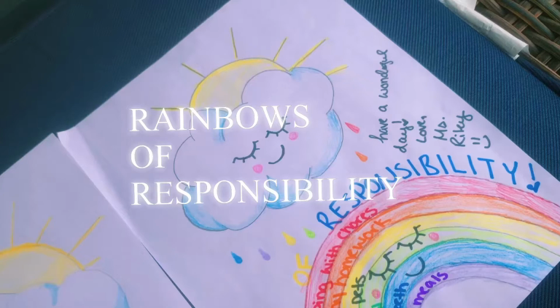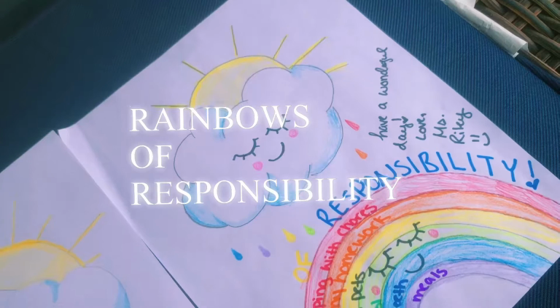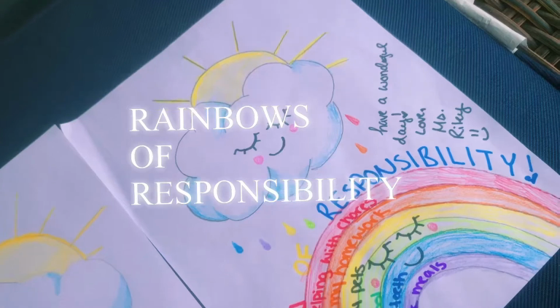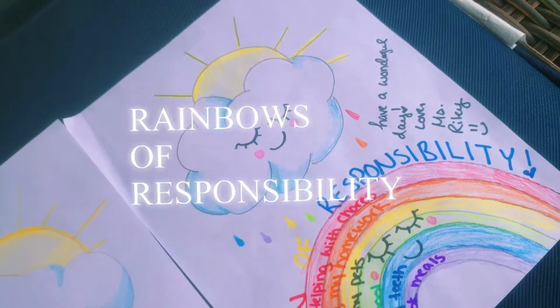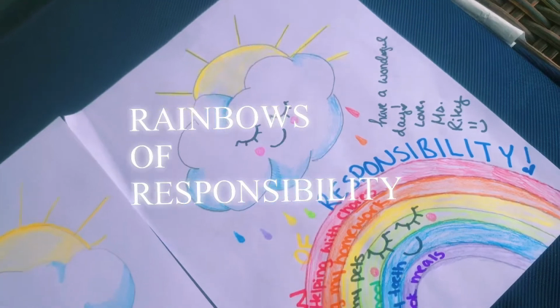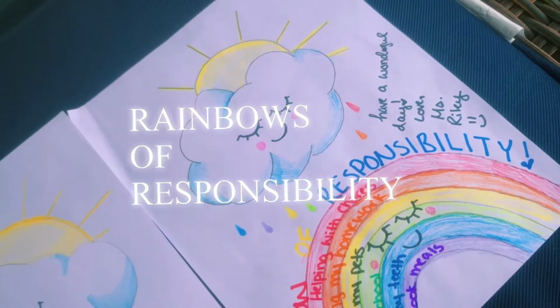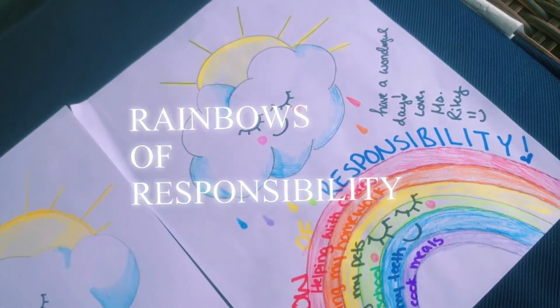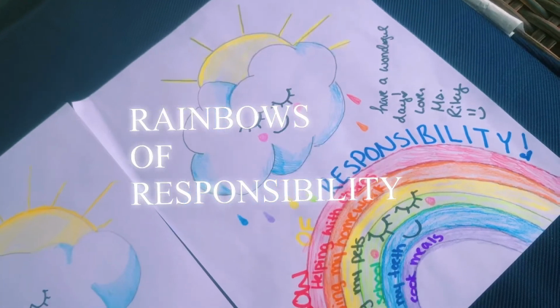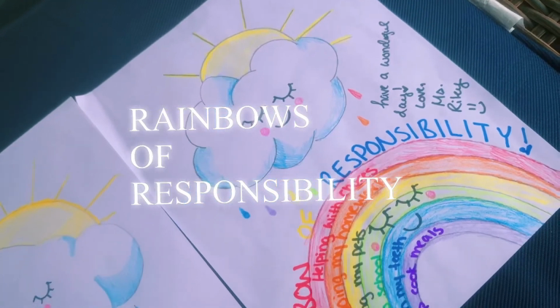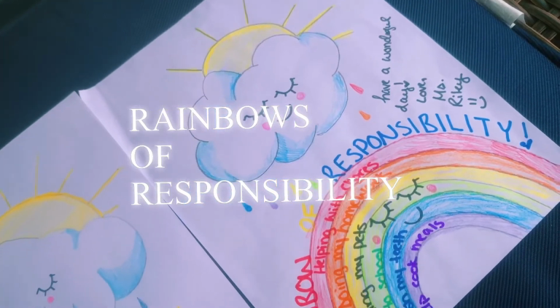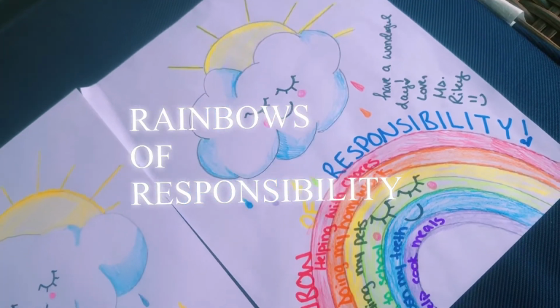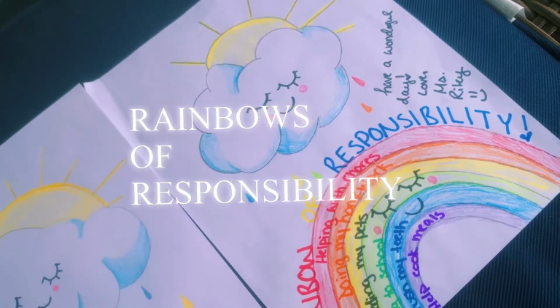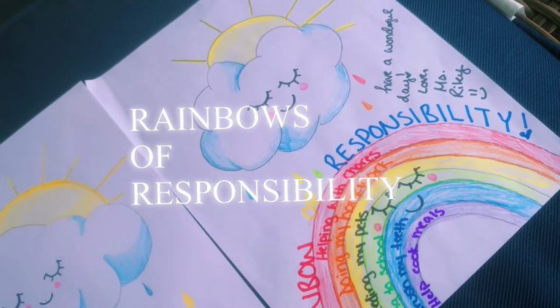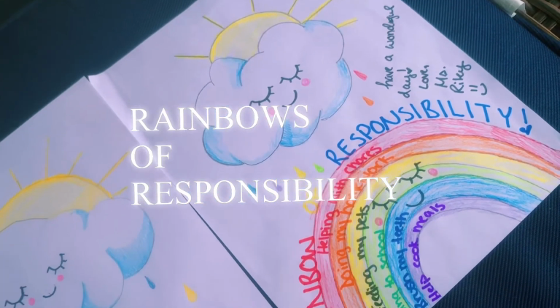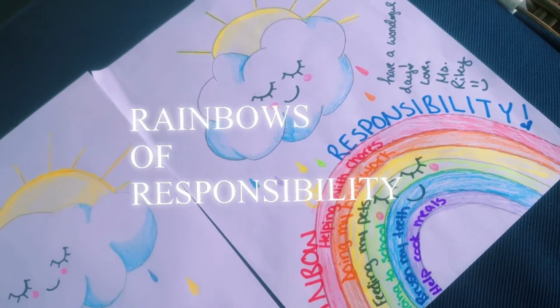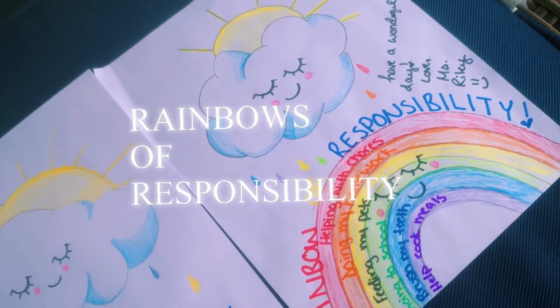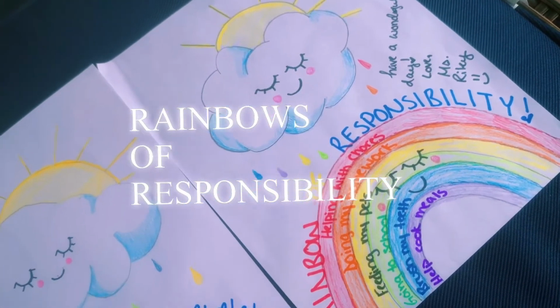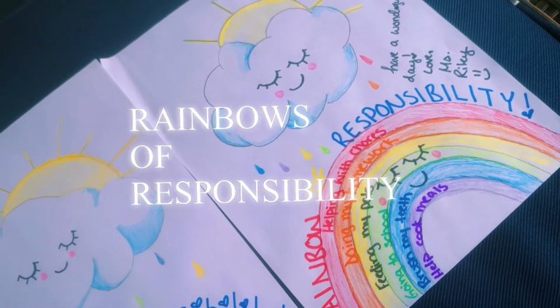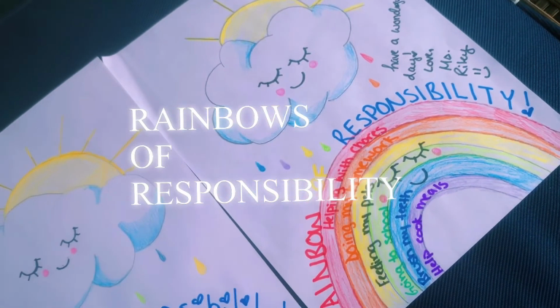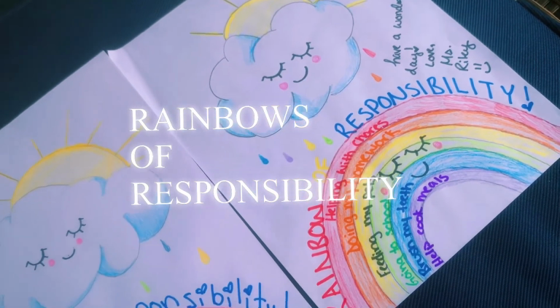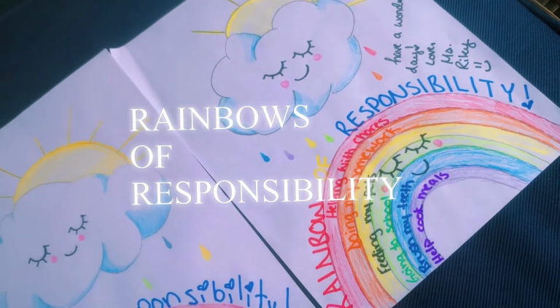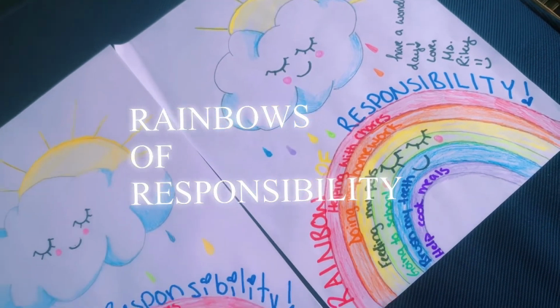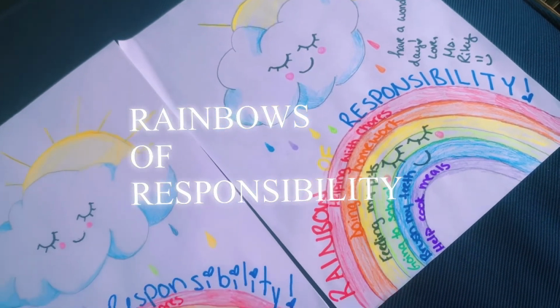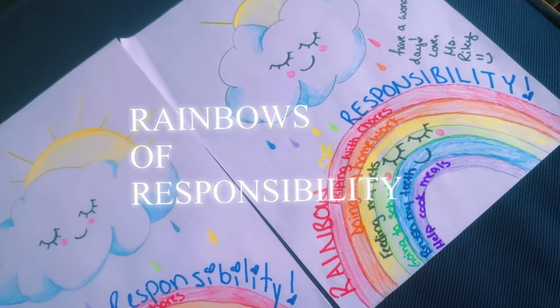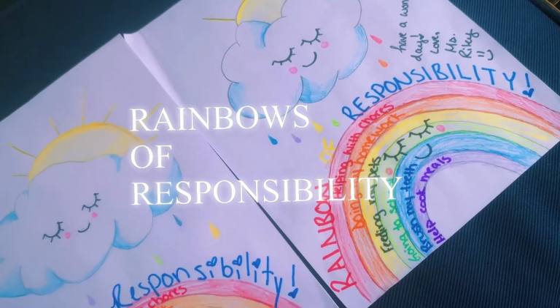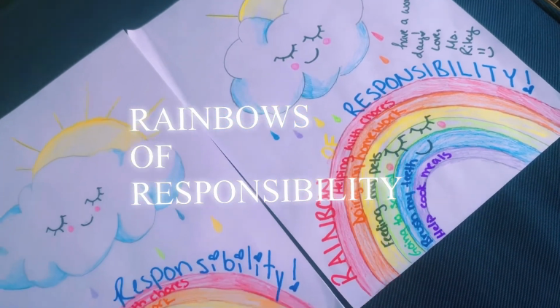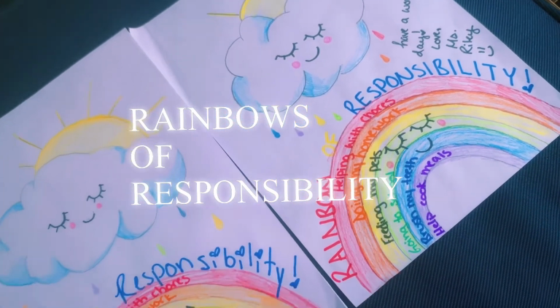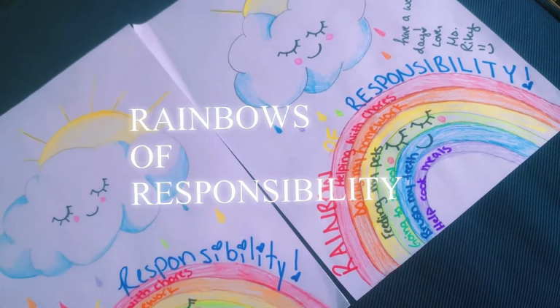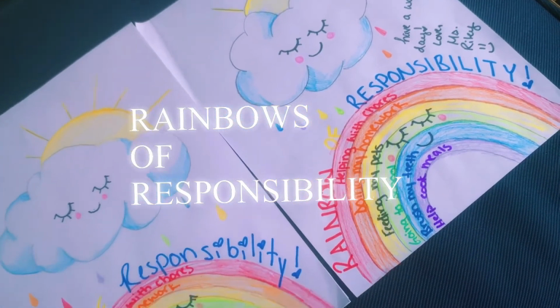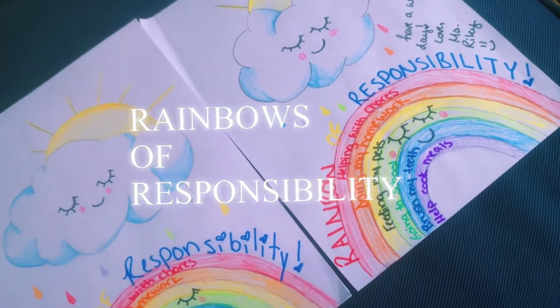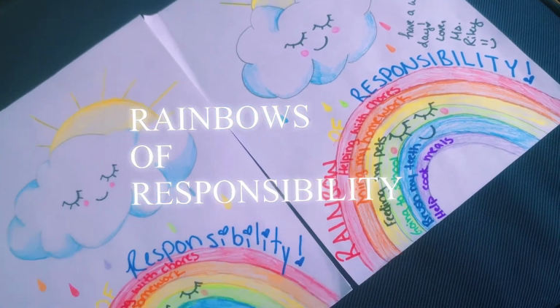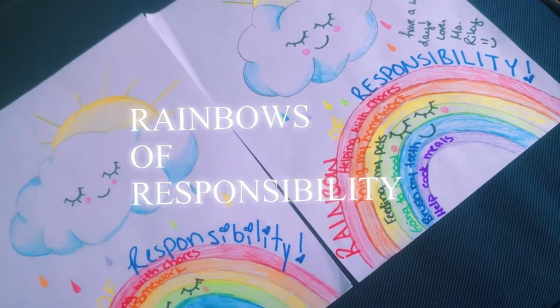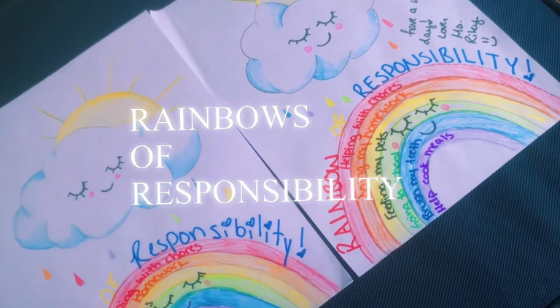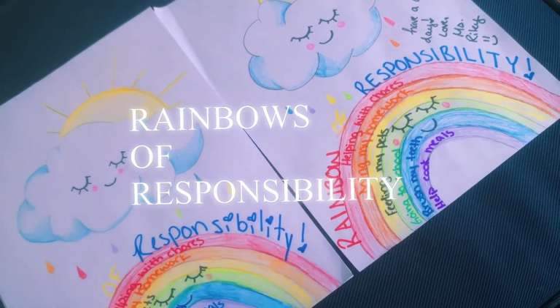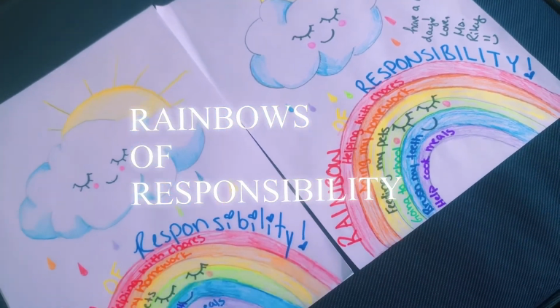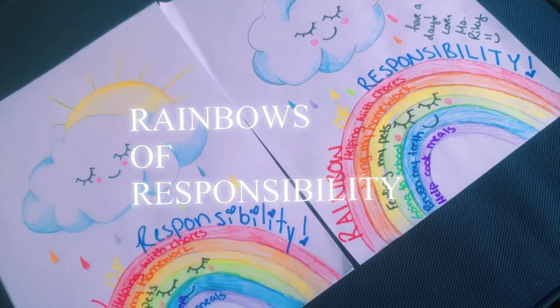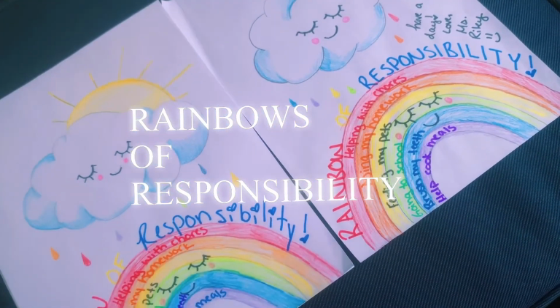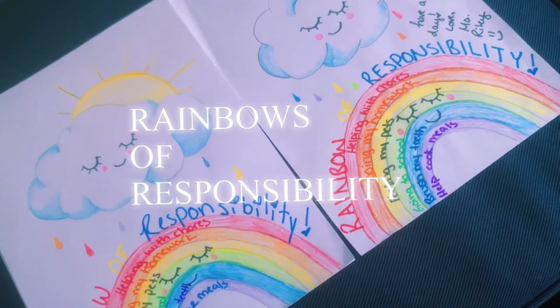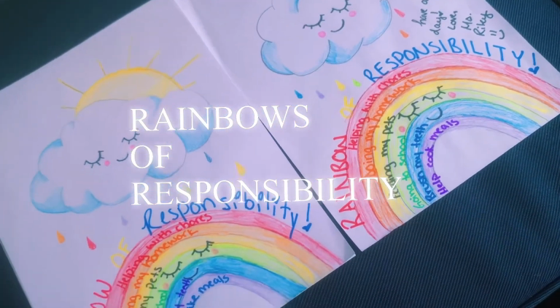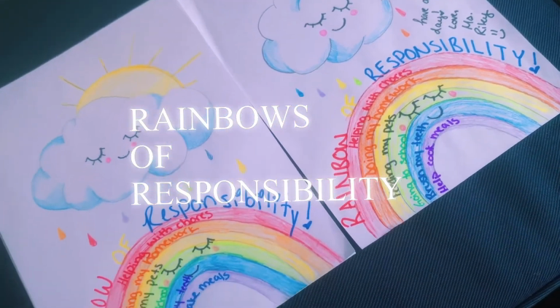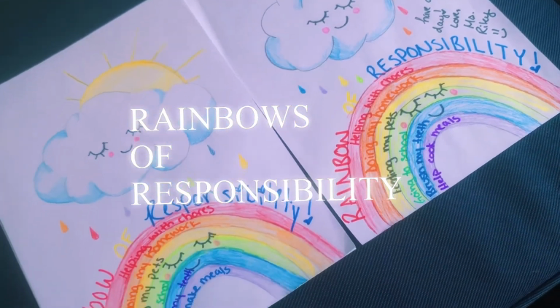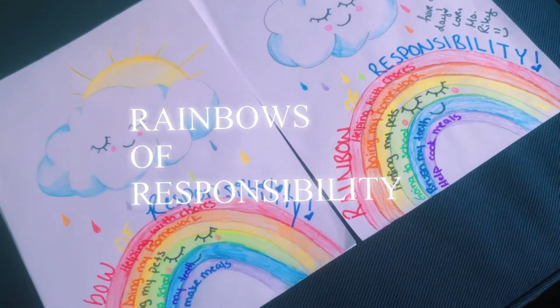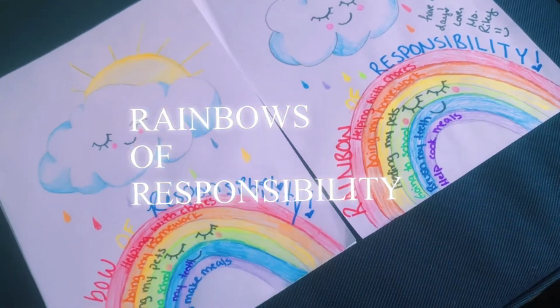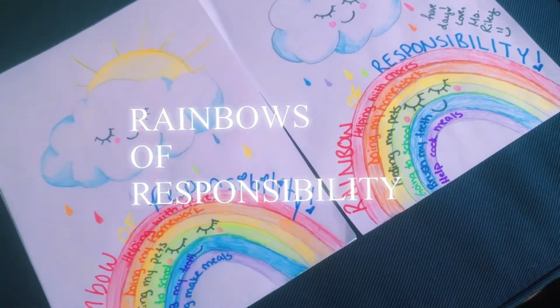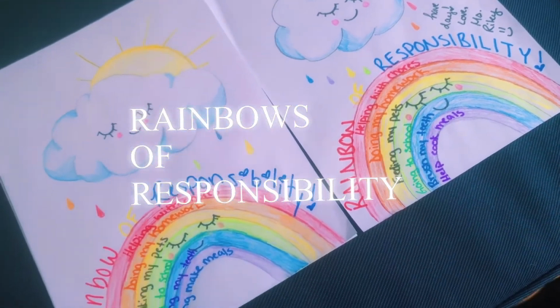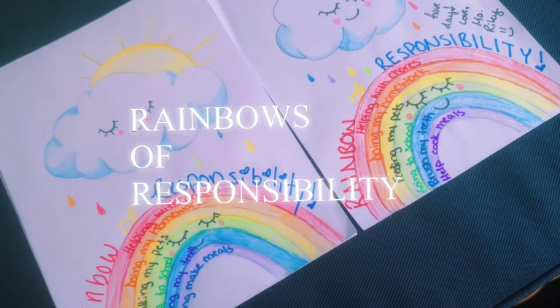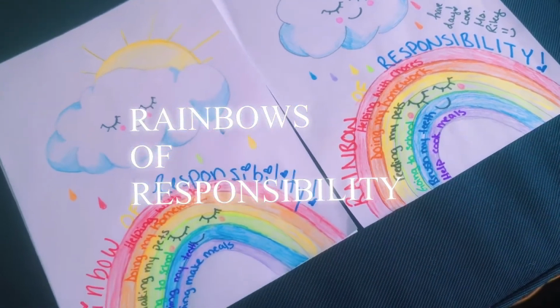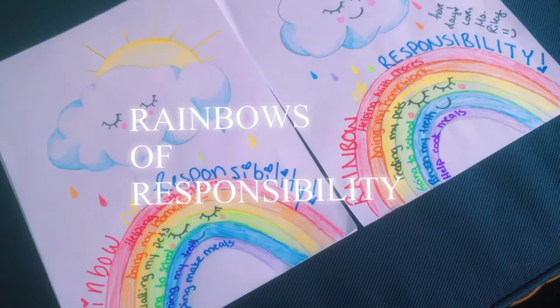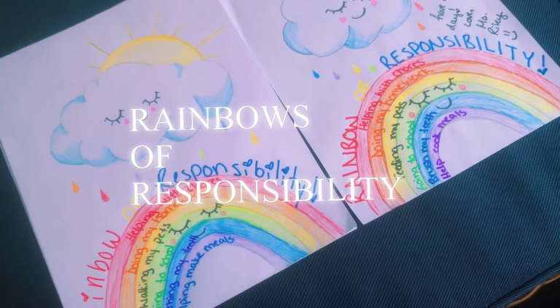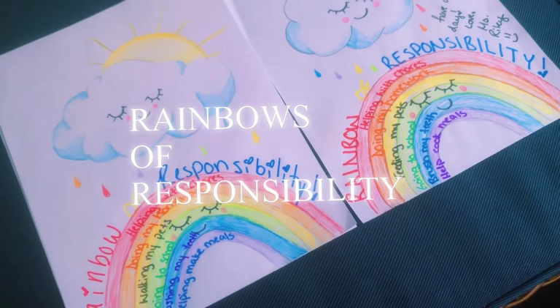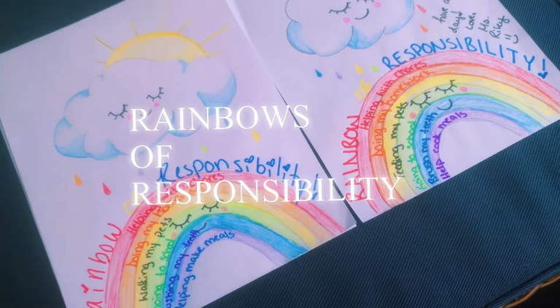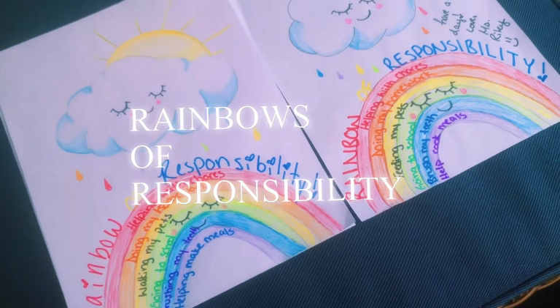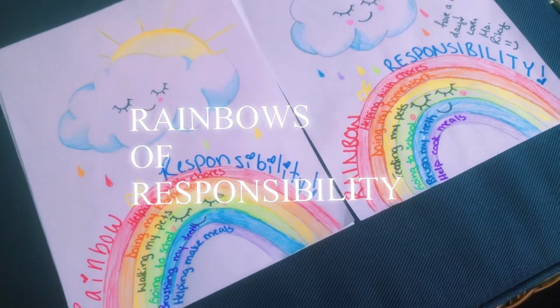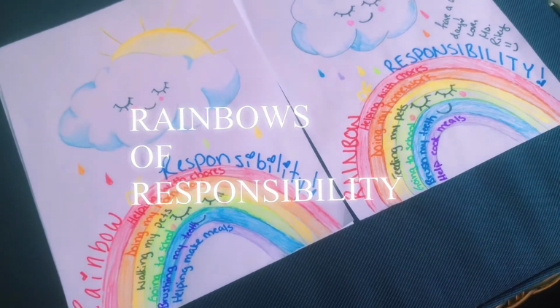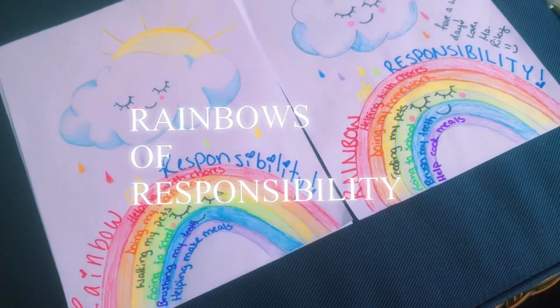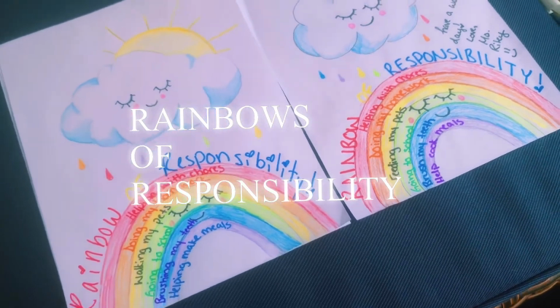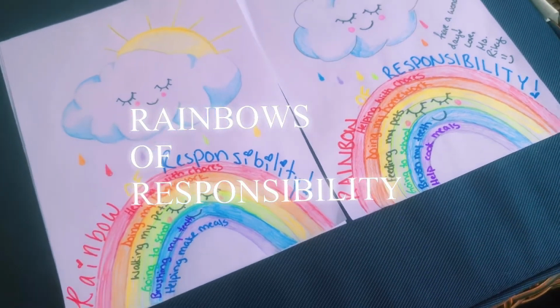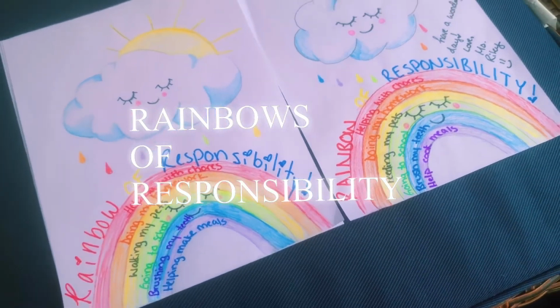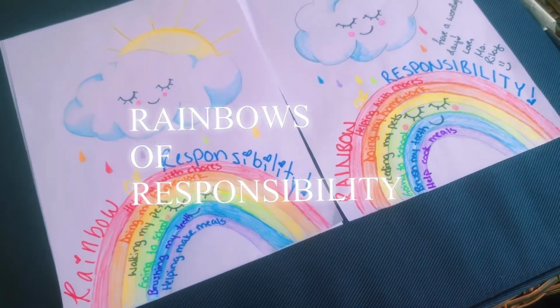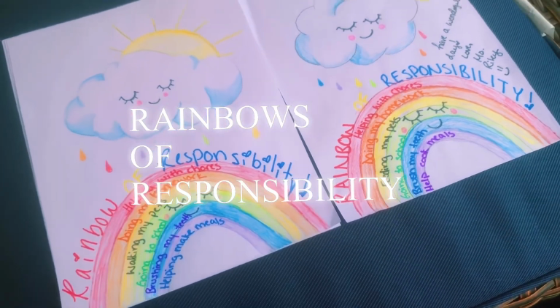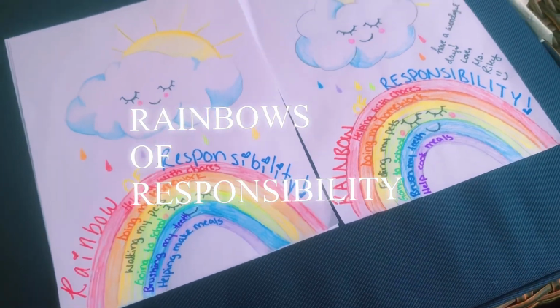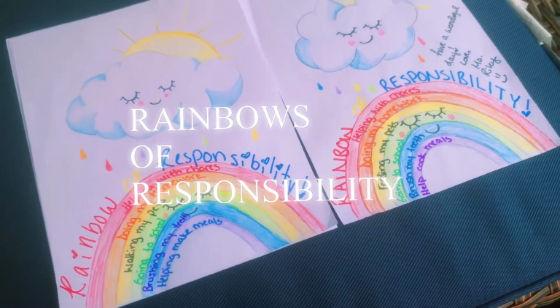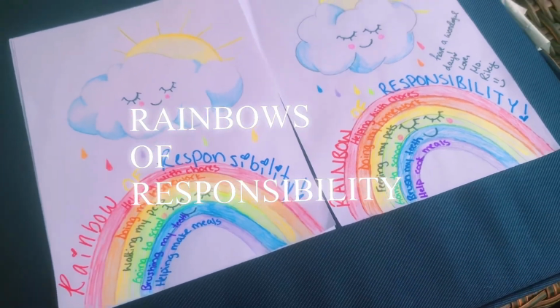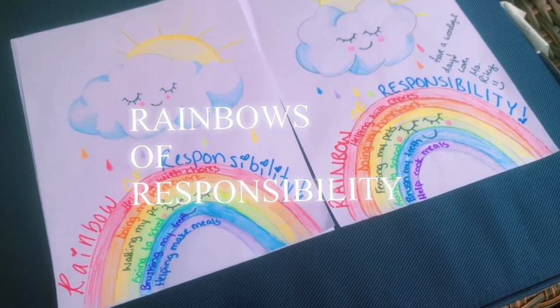Hi boys and girls! It's Miss Riley and I am so incredibly excited to share with you today these rainbows of responsibility.